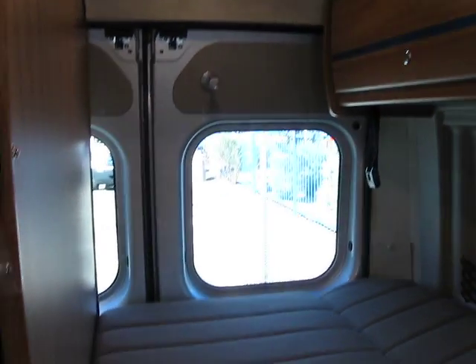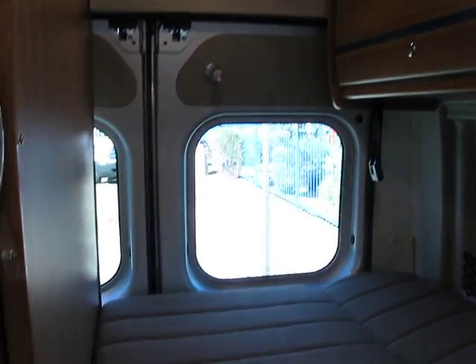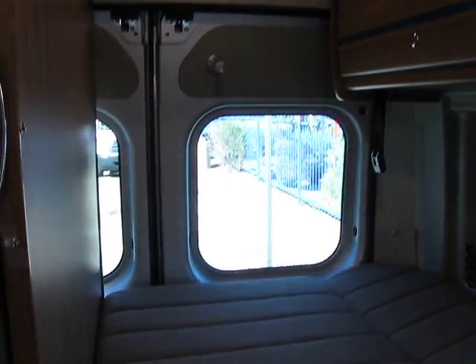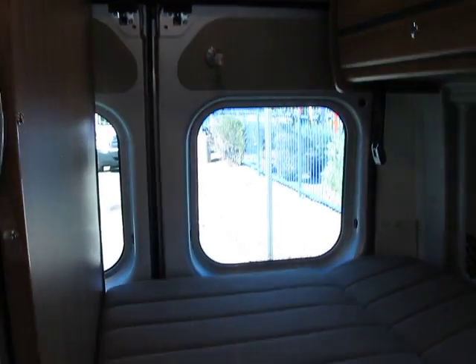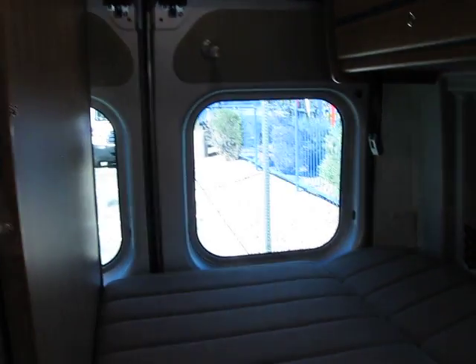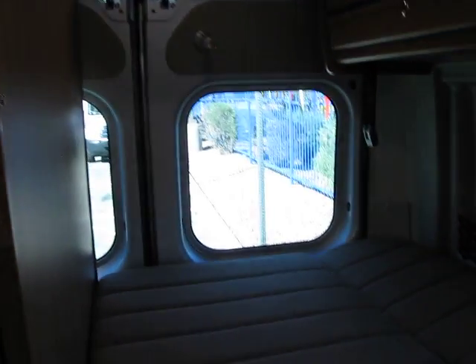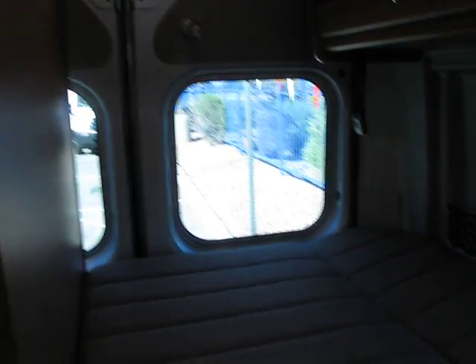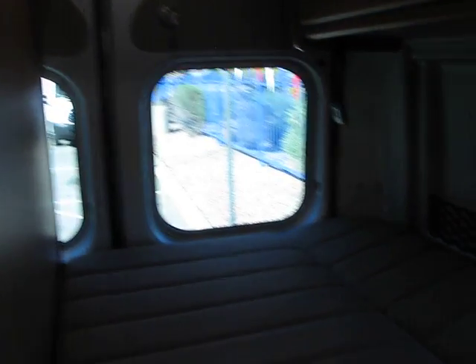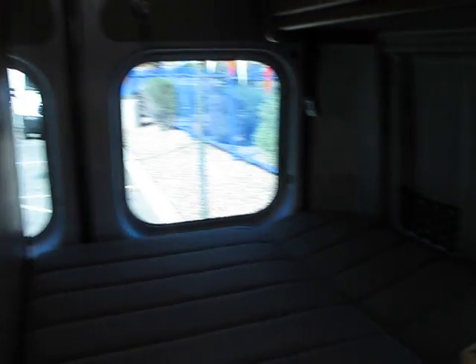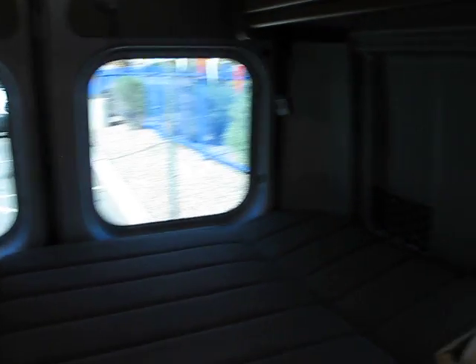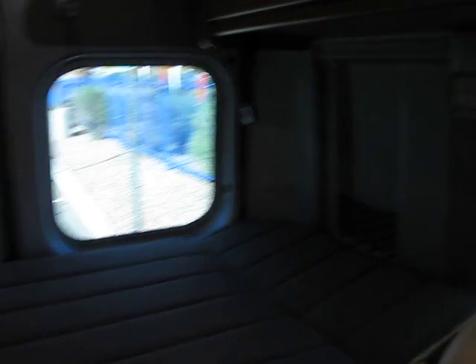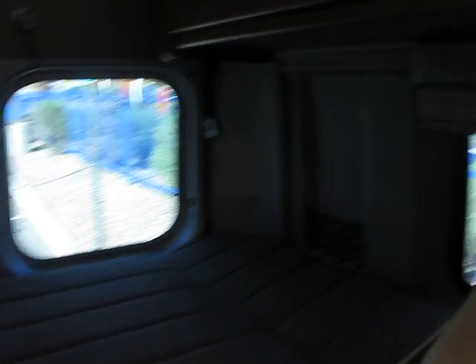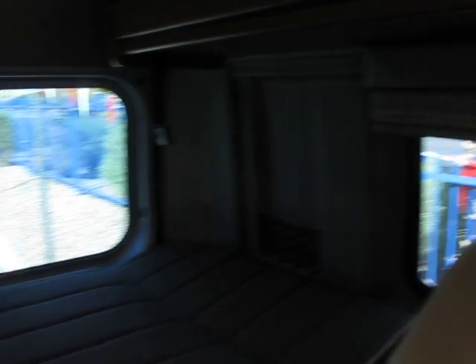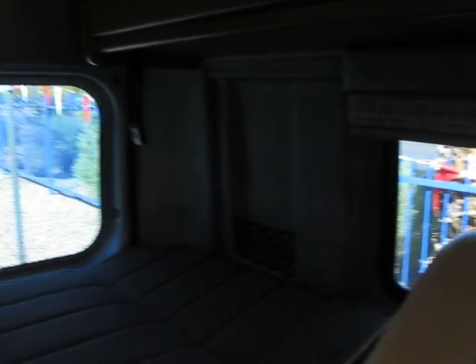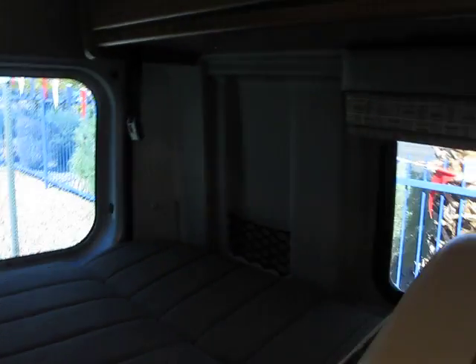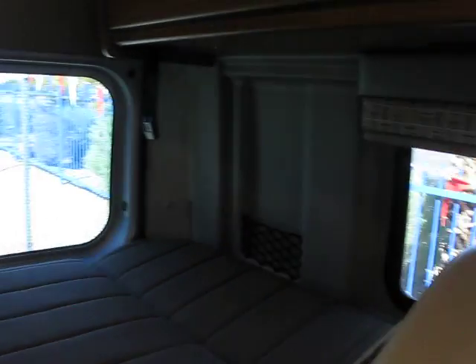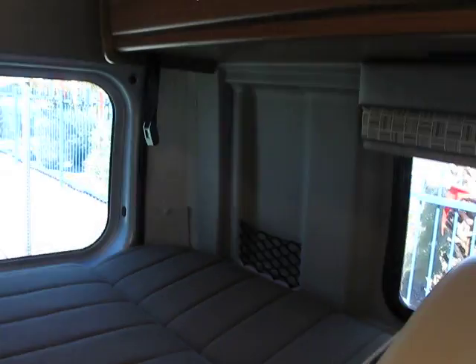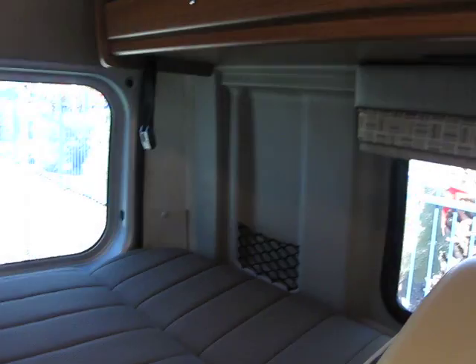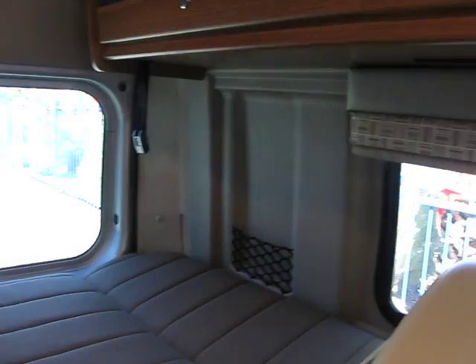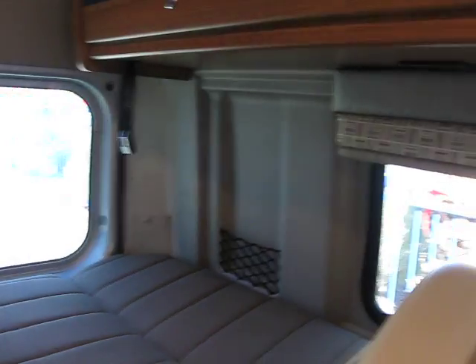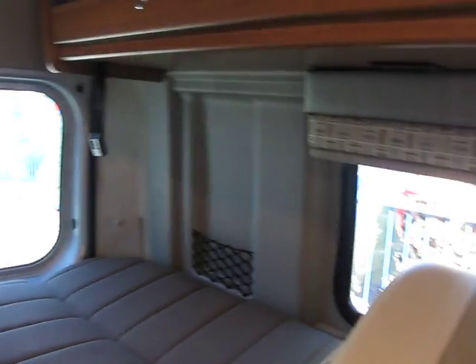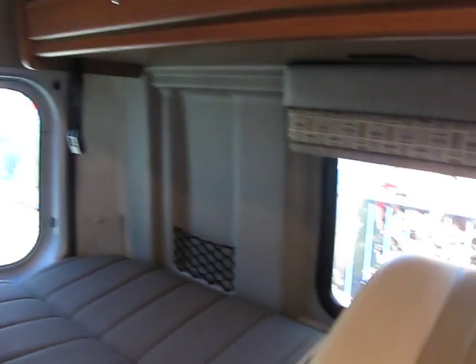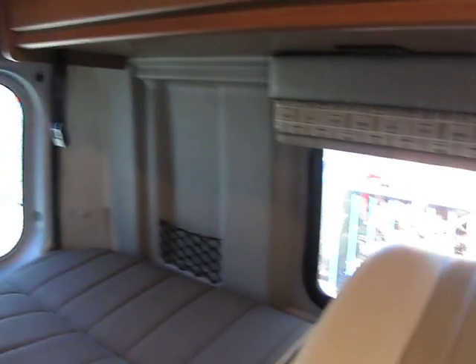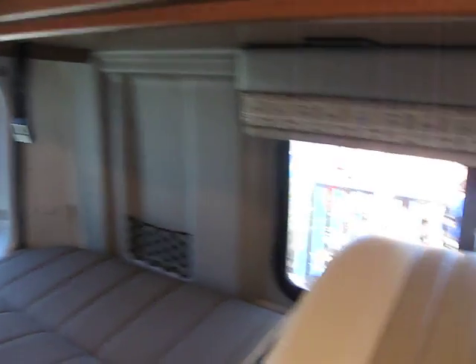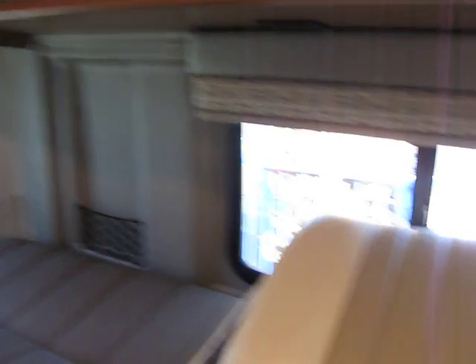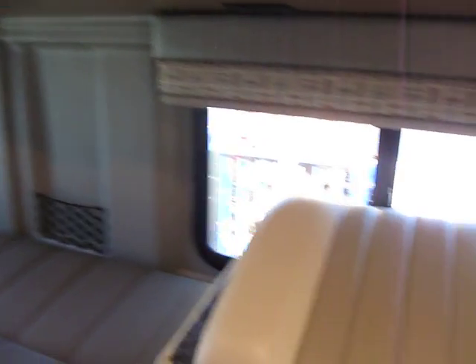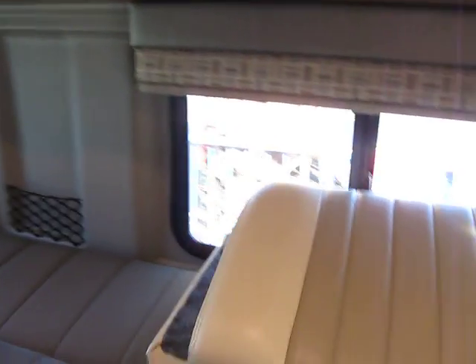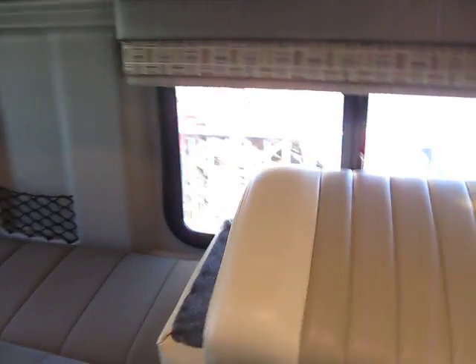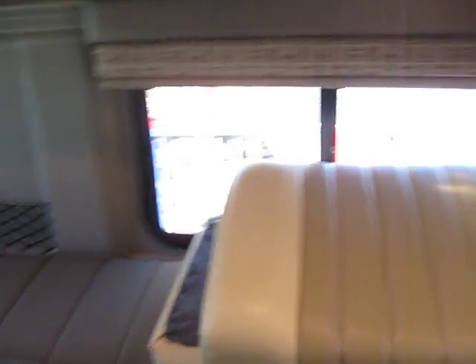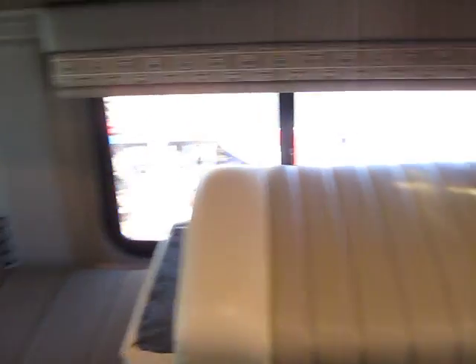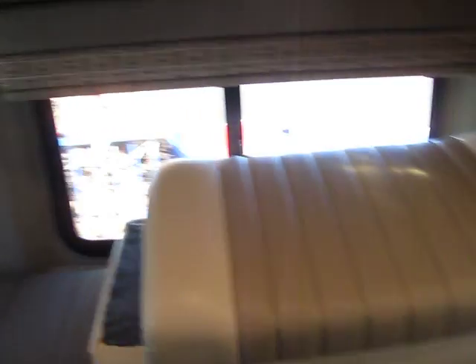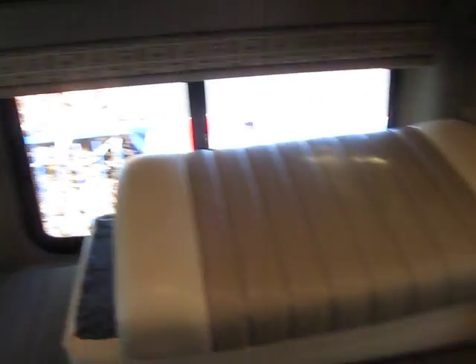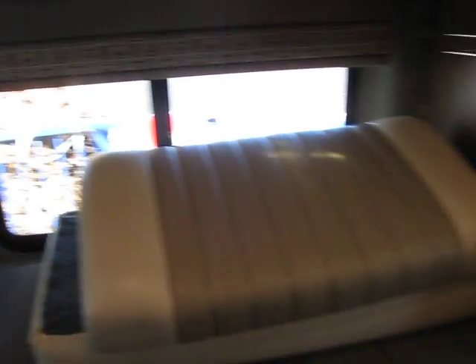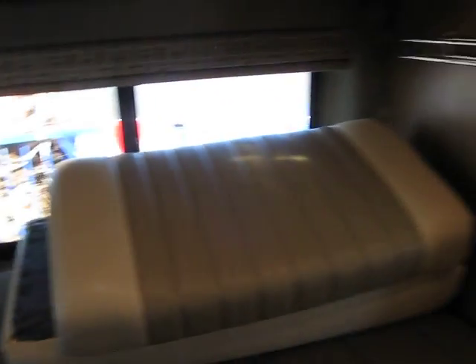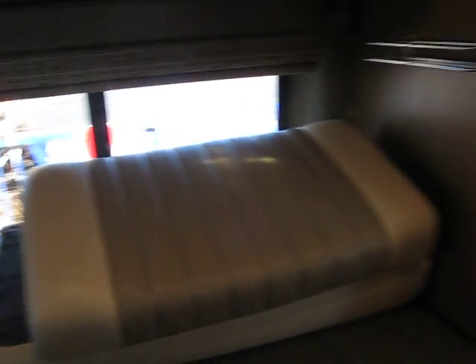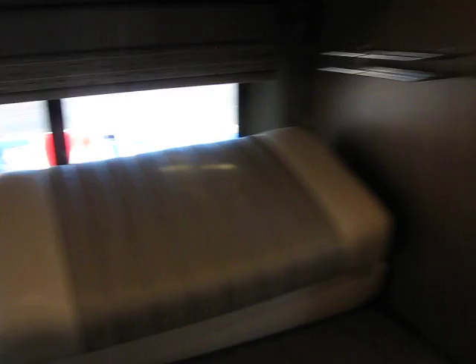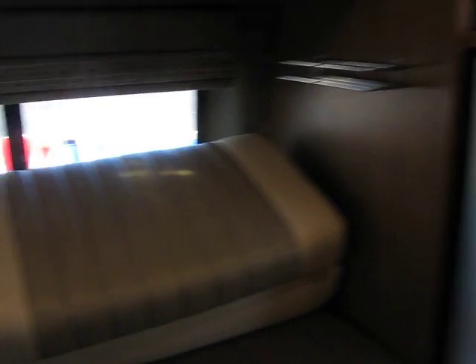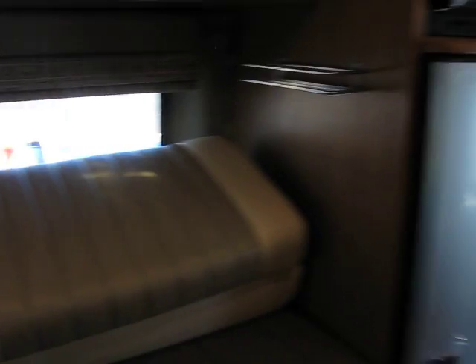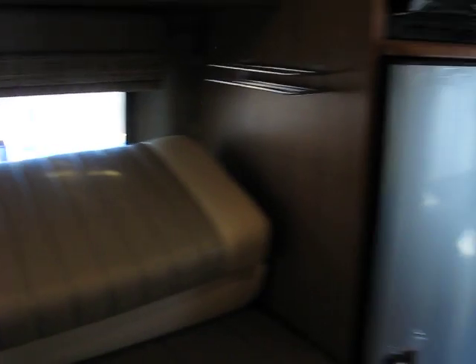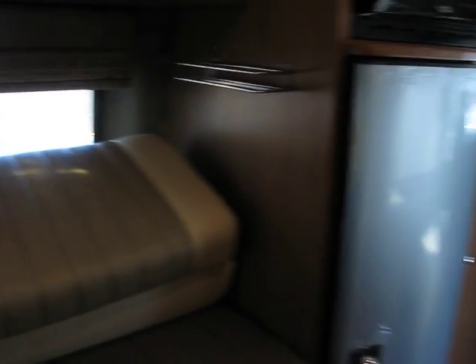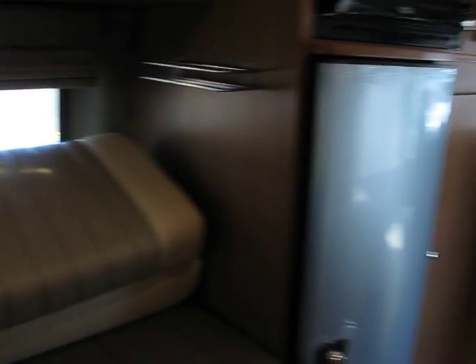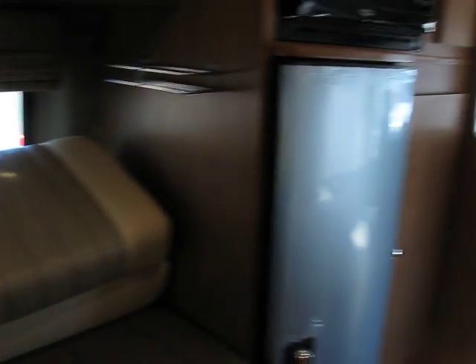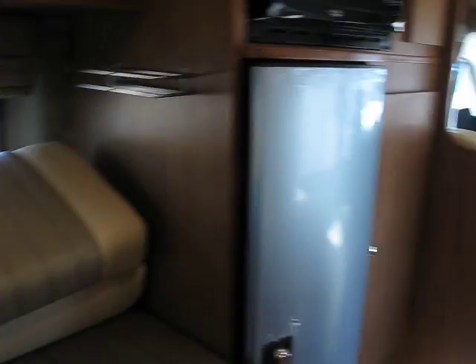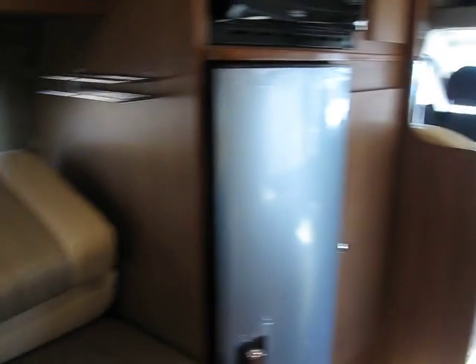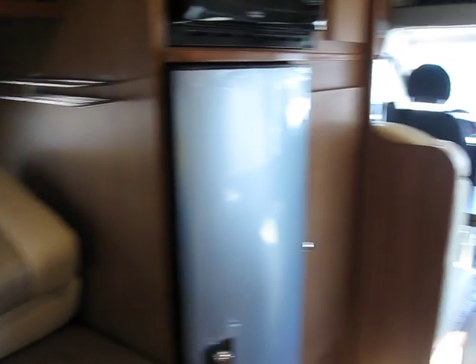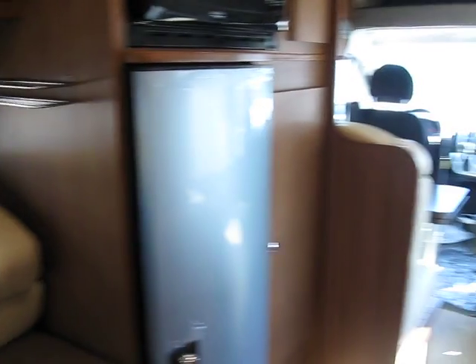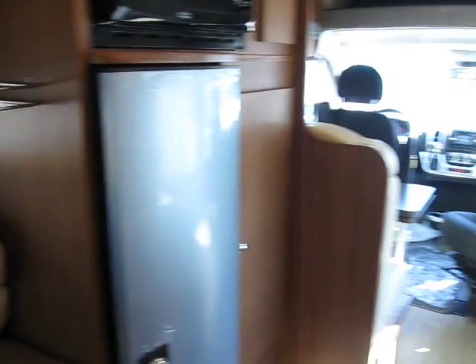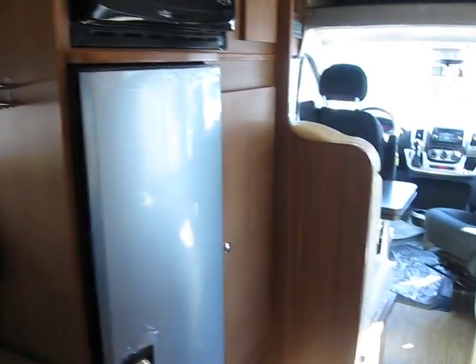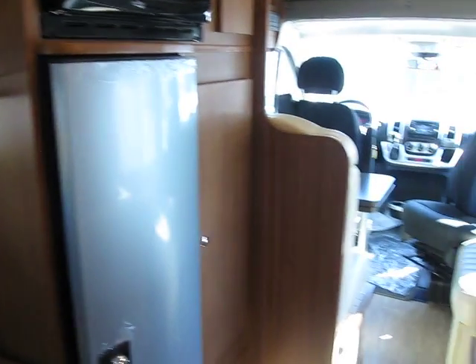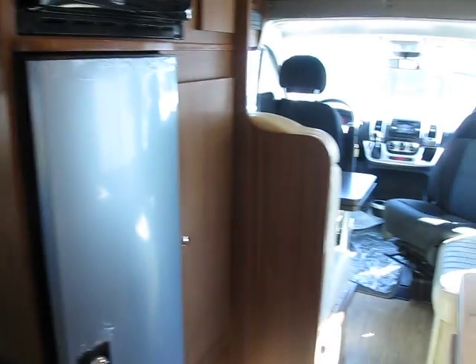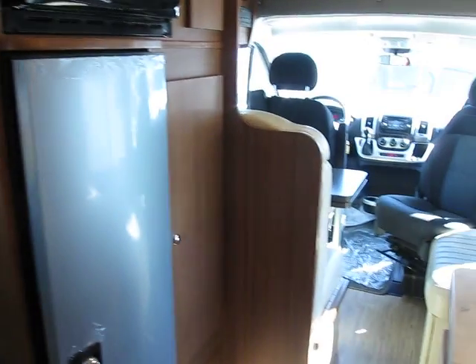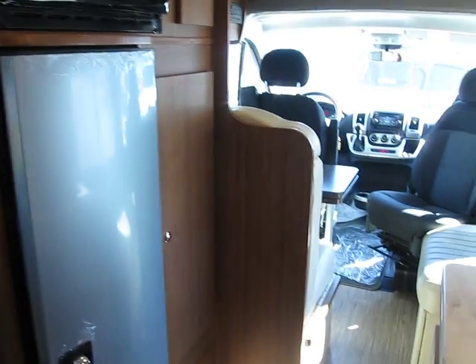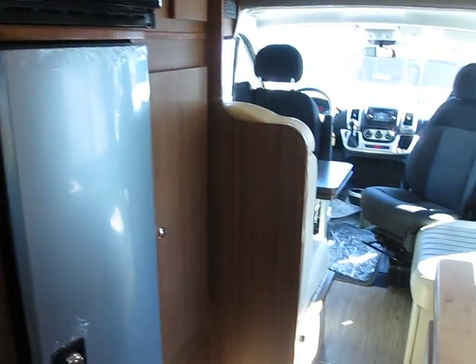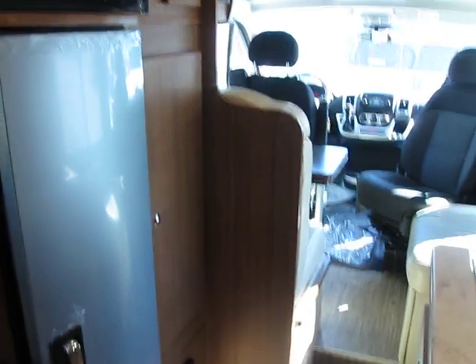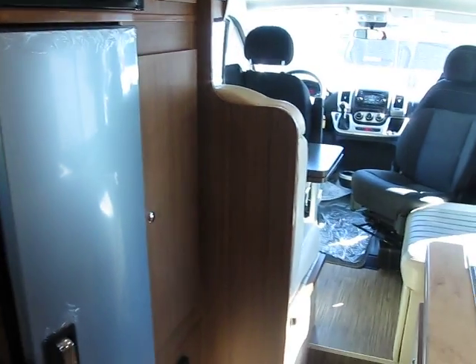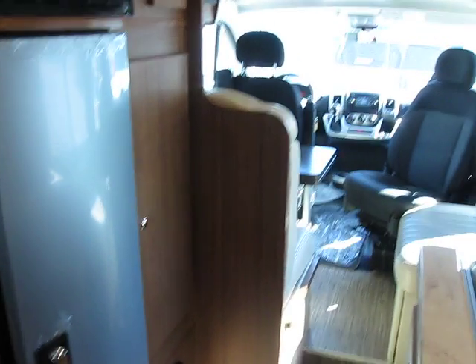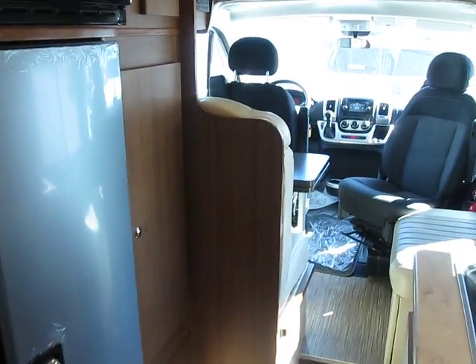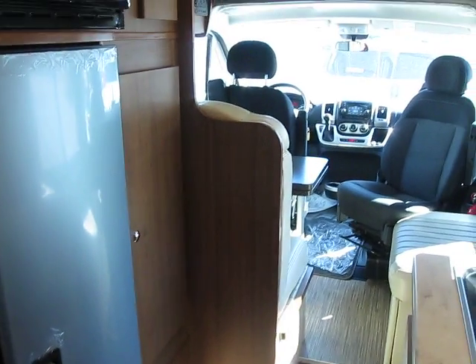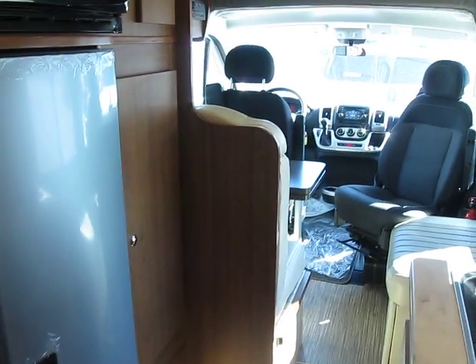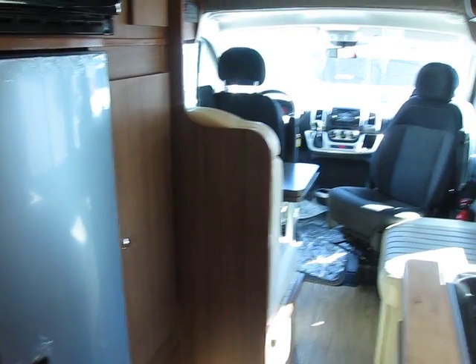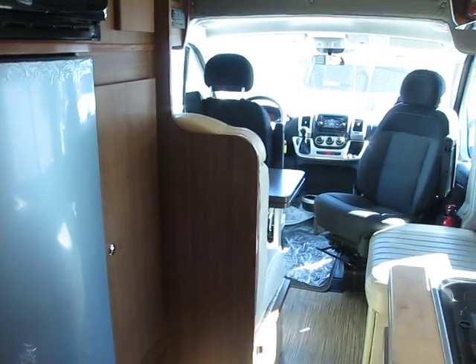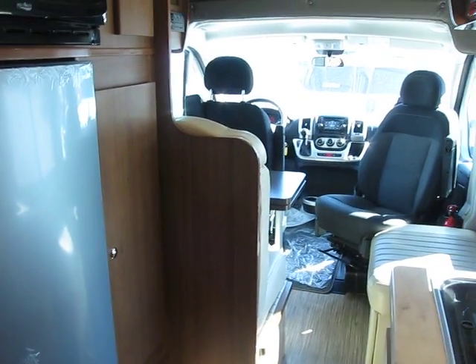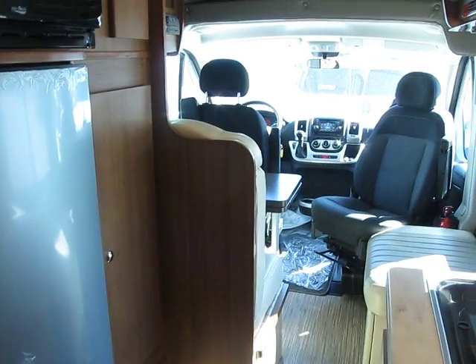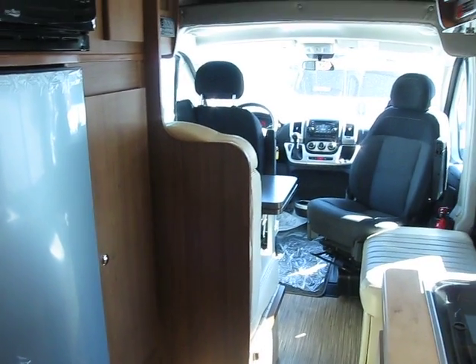So that's about it, guys. Here once again is a 2017 Travato — gently used.